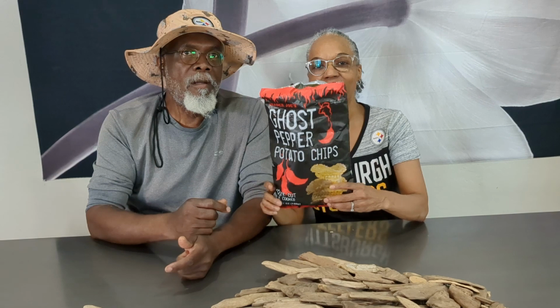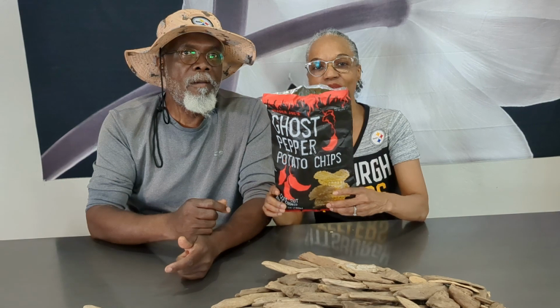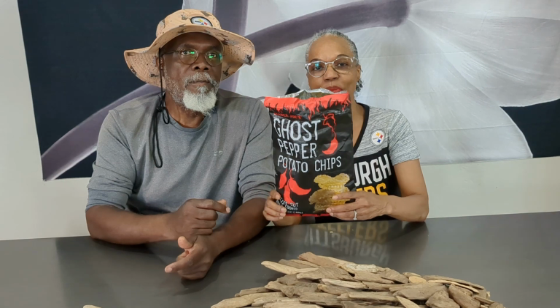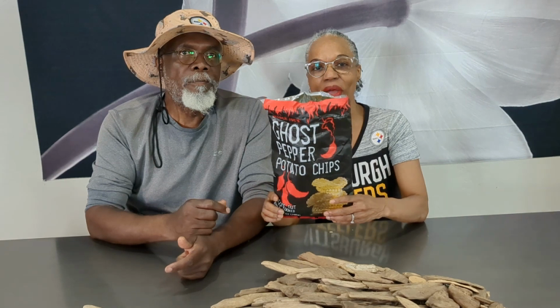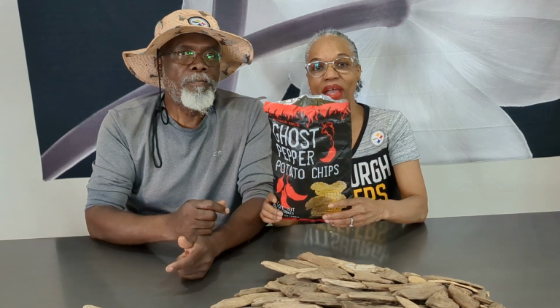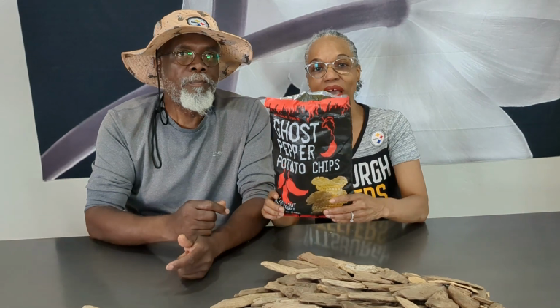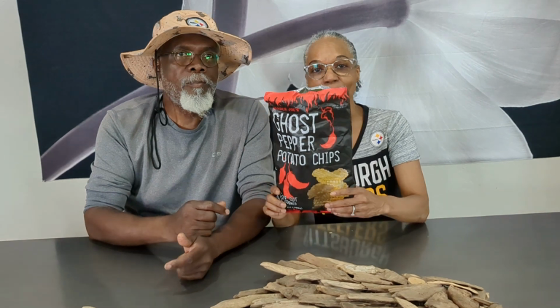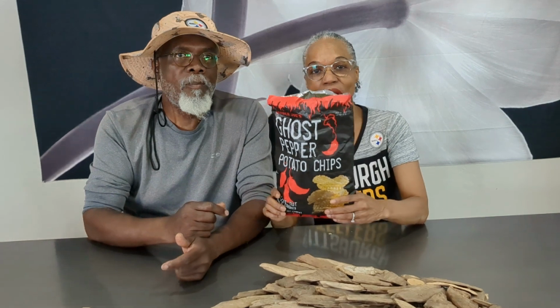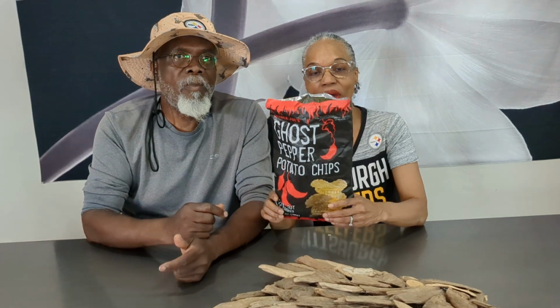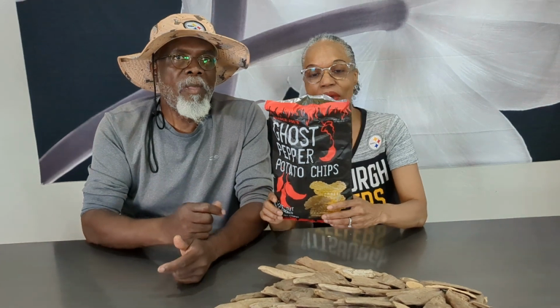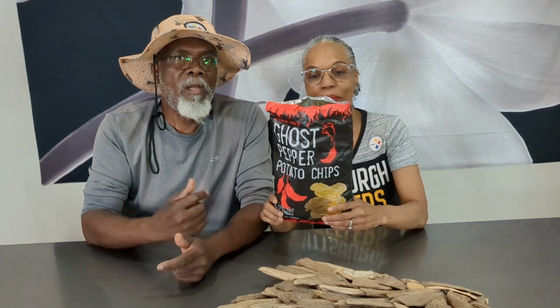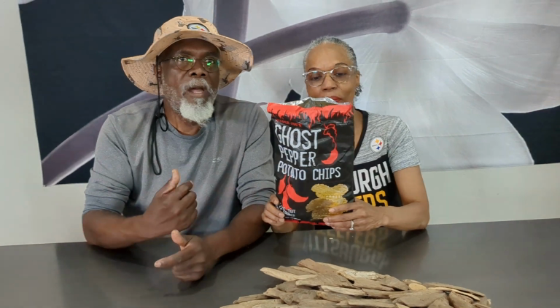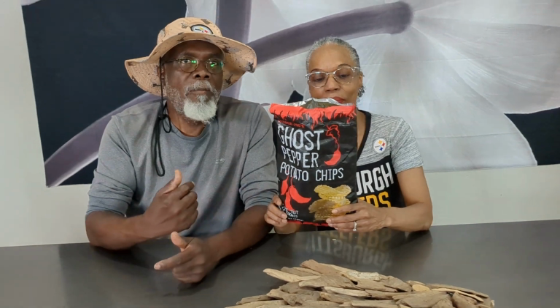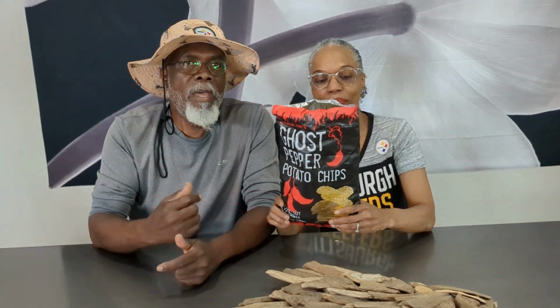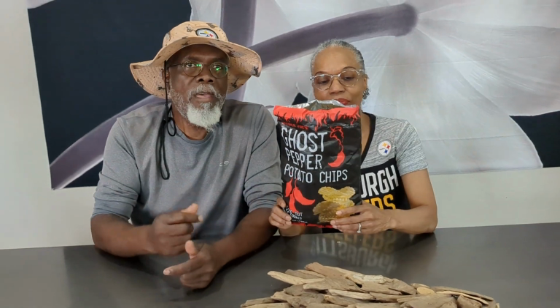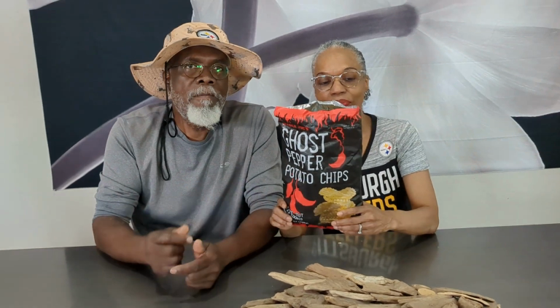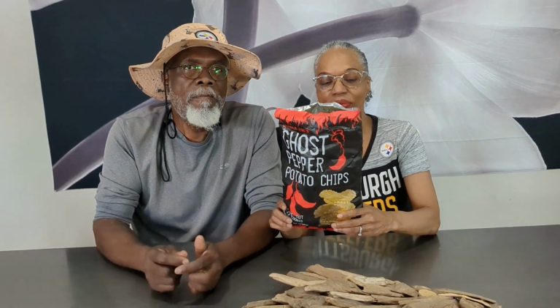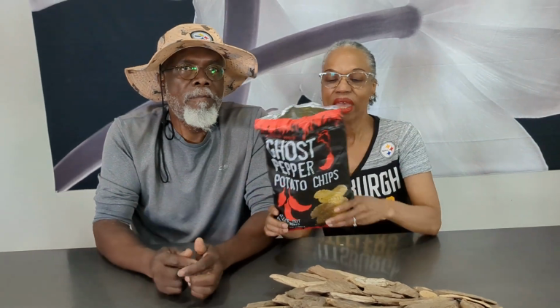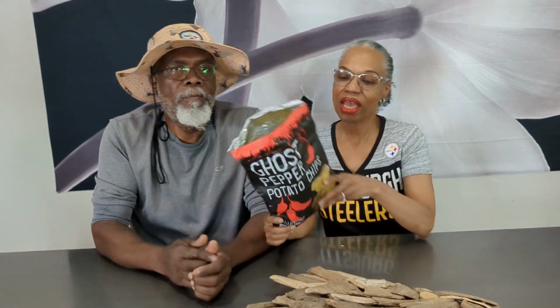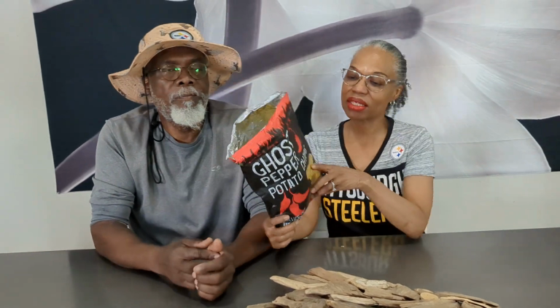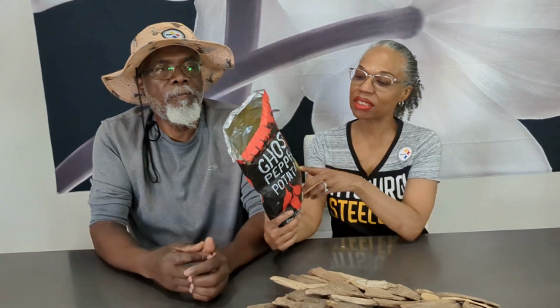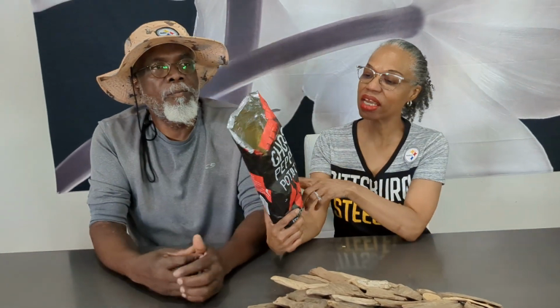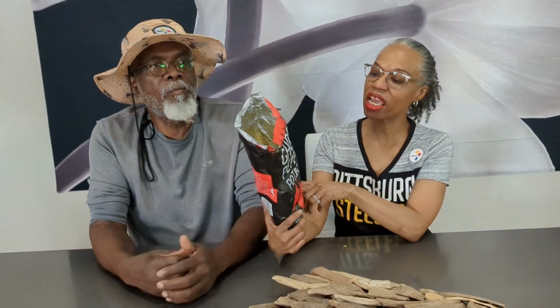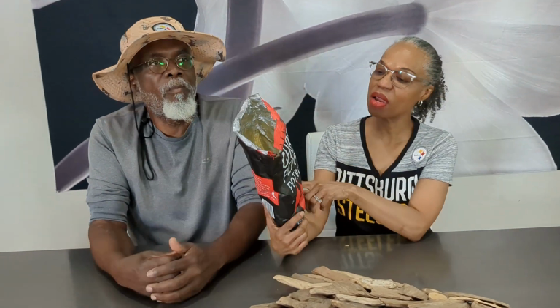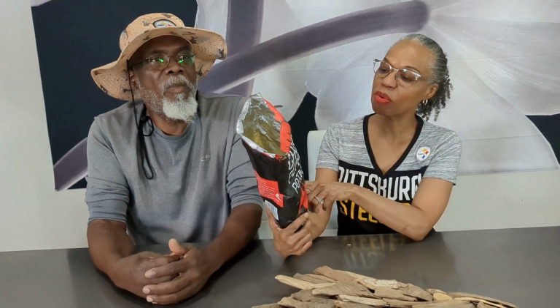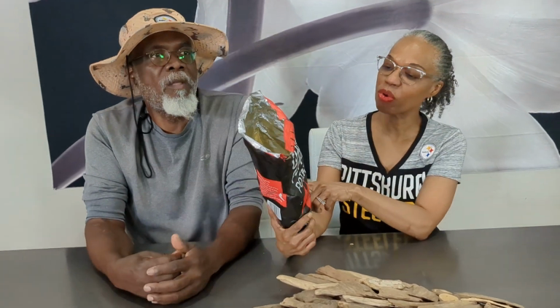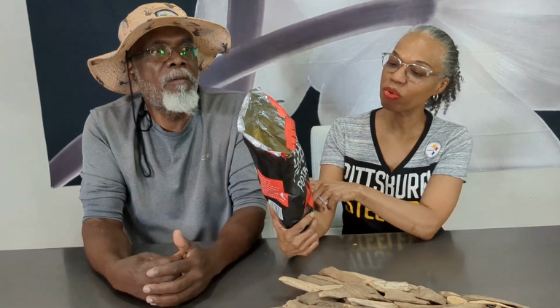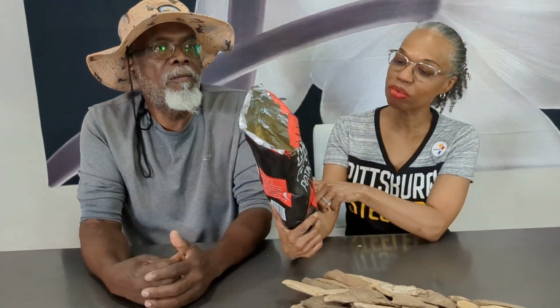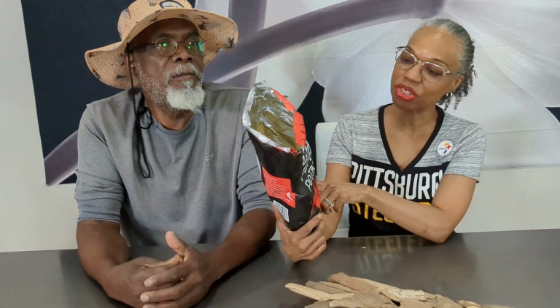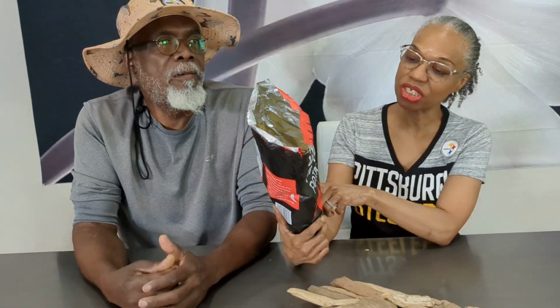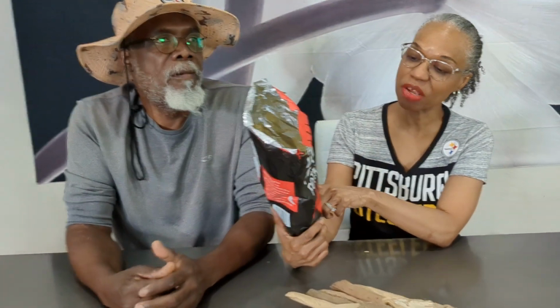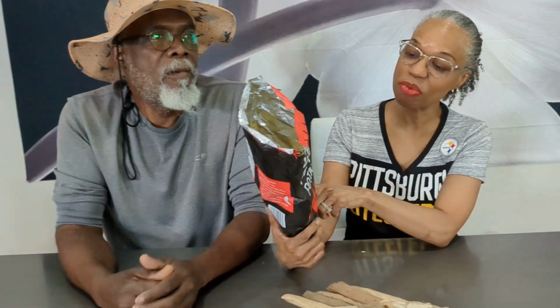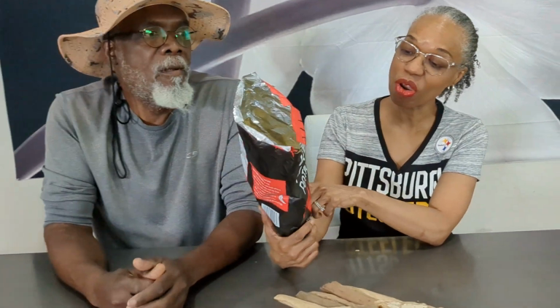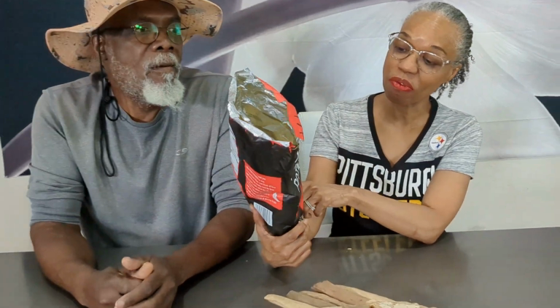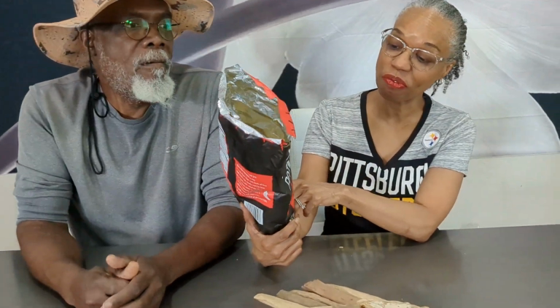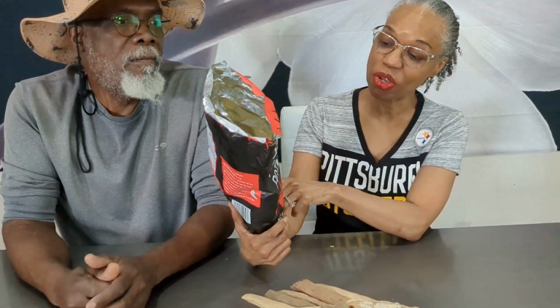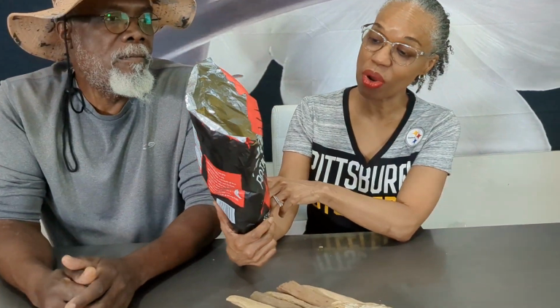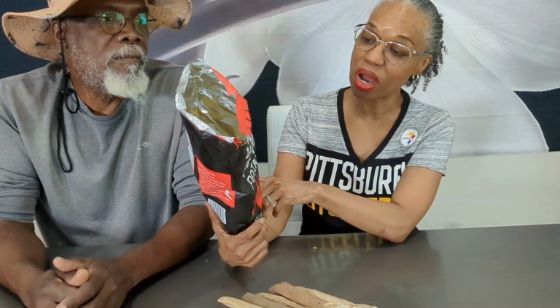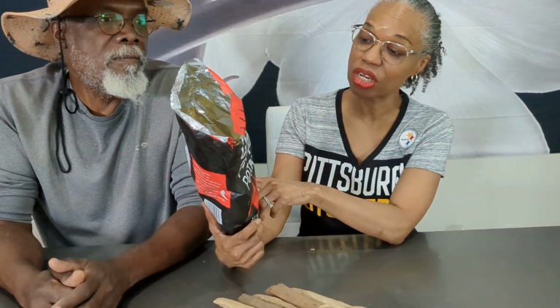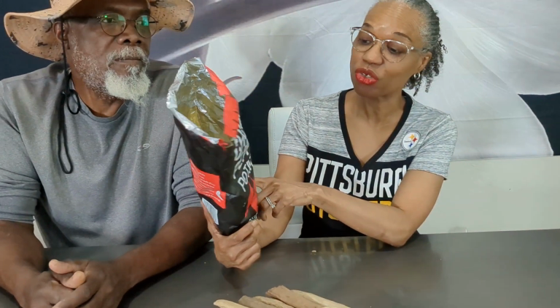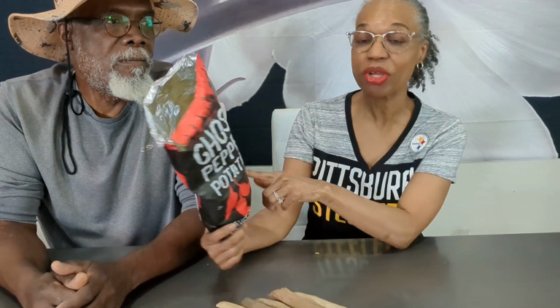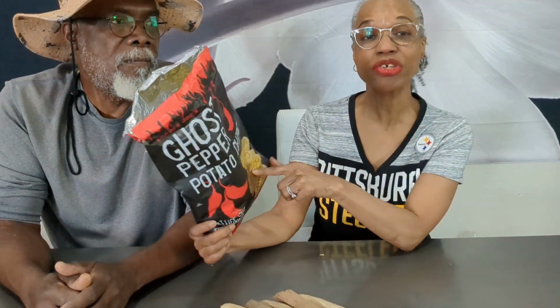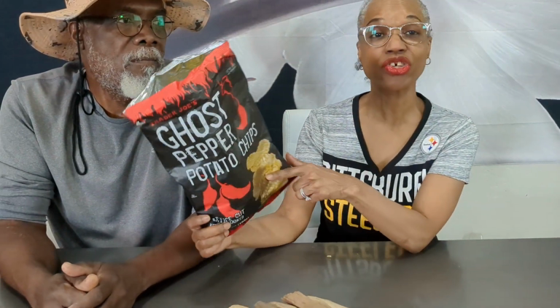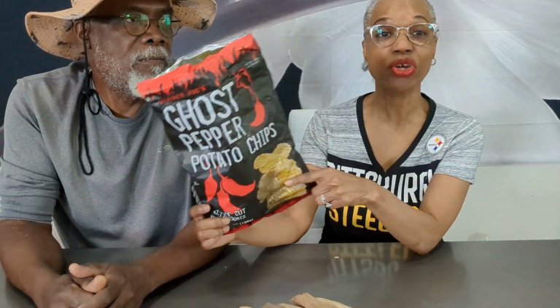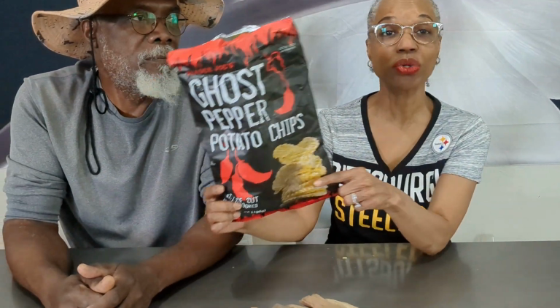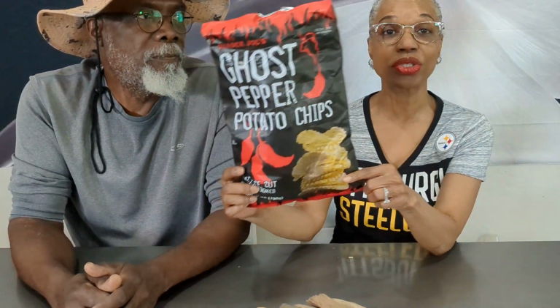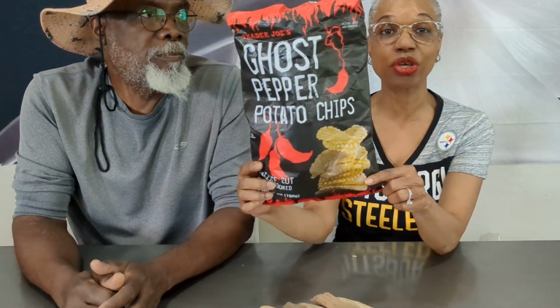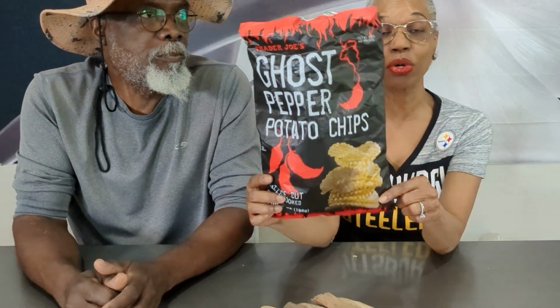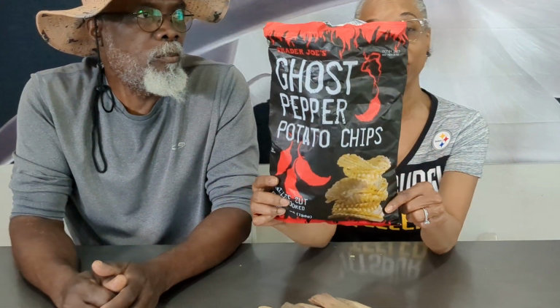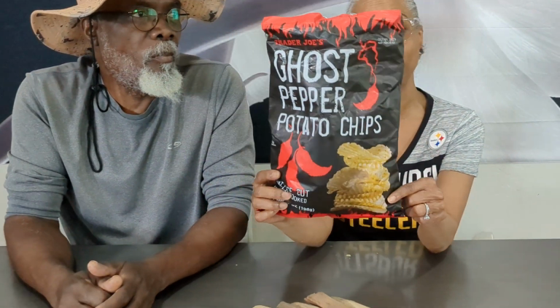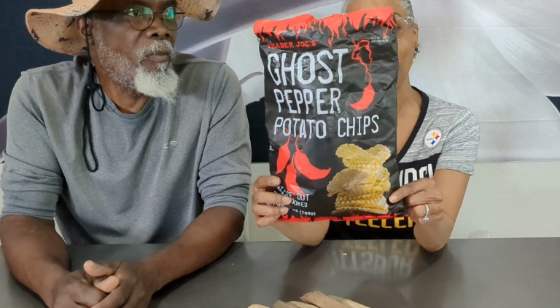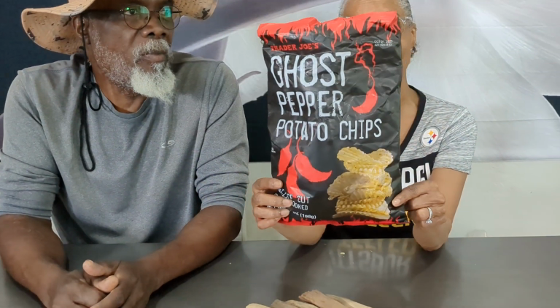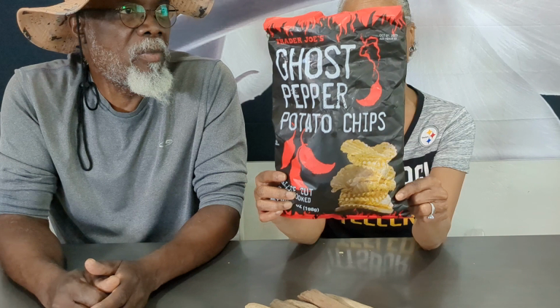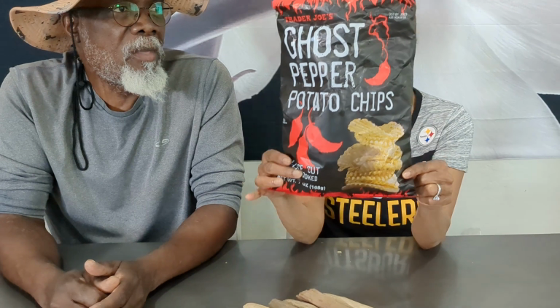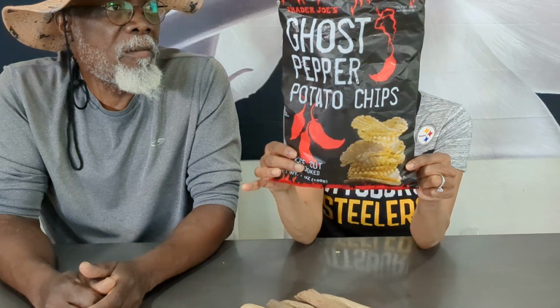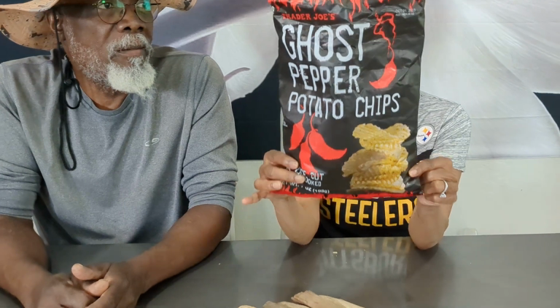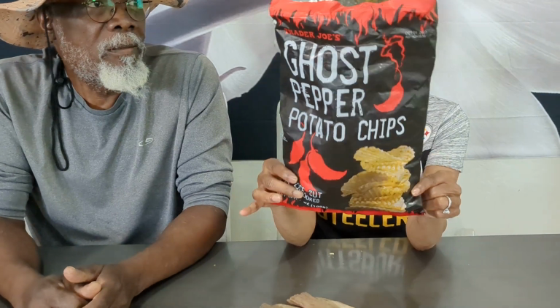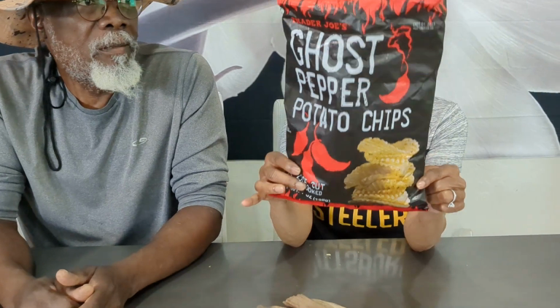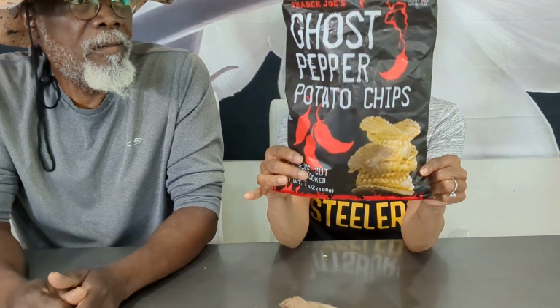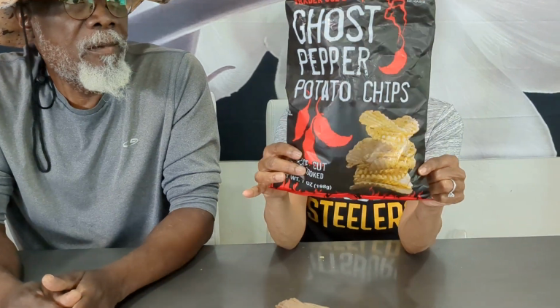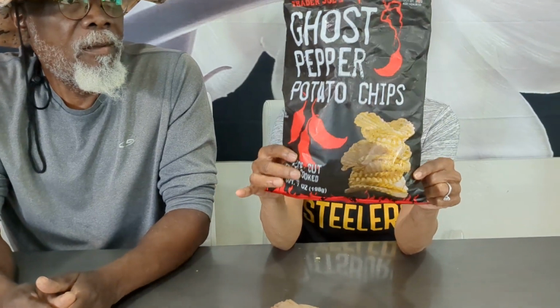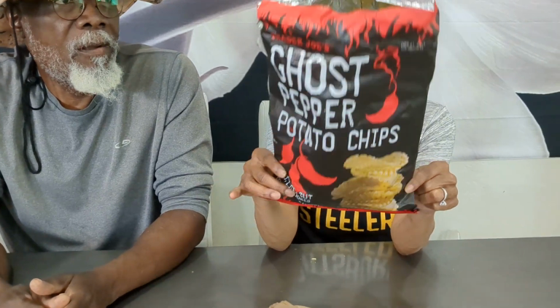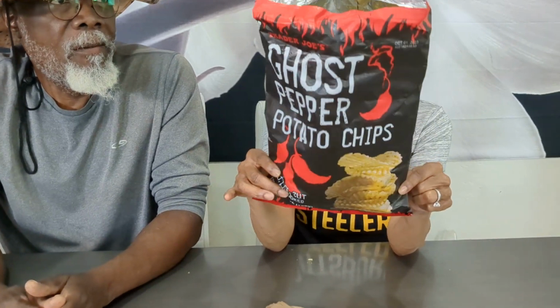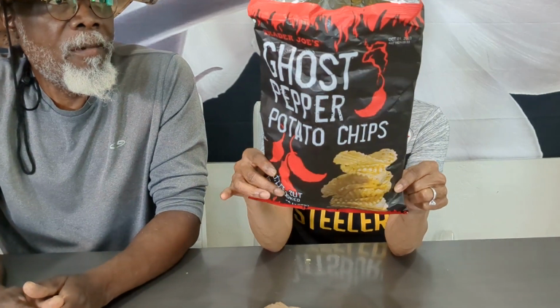Hey guys, we're back. I'm R. I'm B. And today we're just giving you our review on Trader Joe's Ghost Pepper Potato Chips.